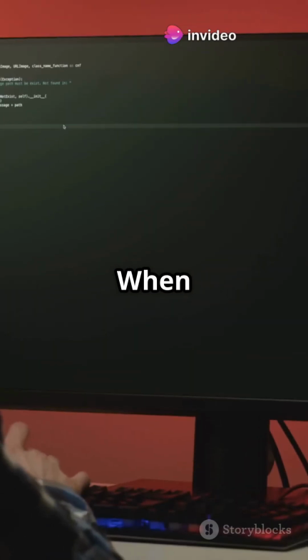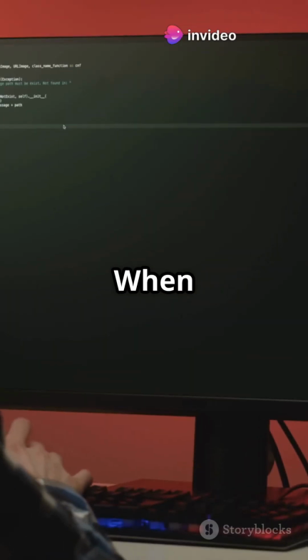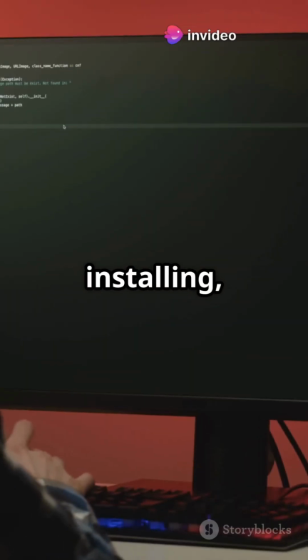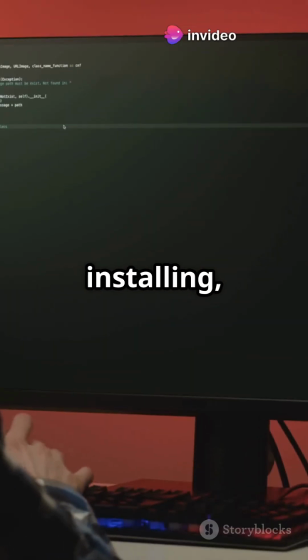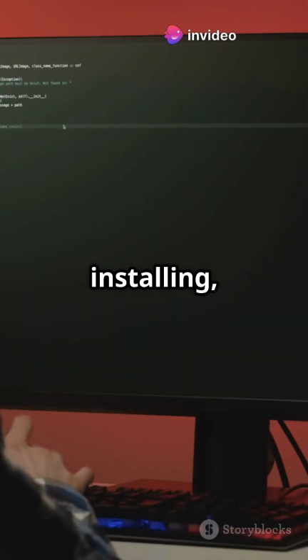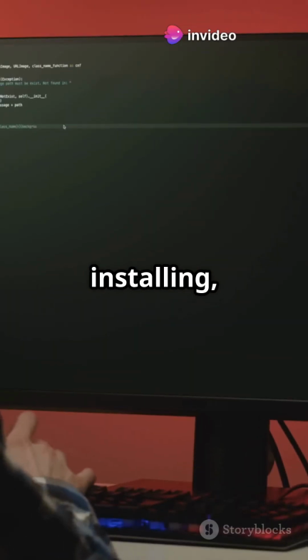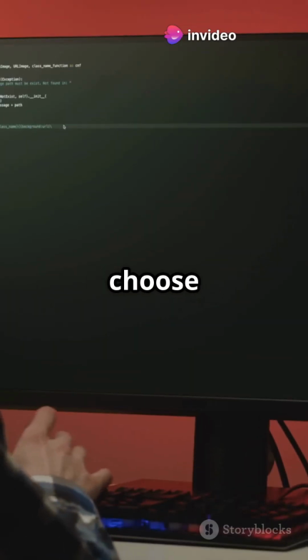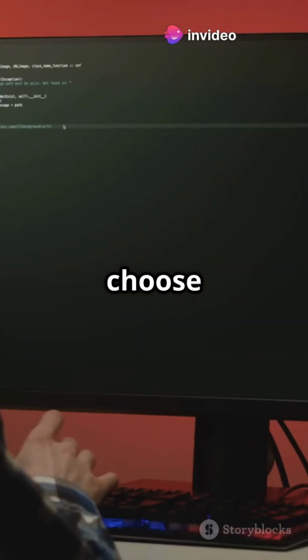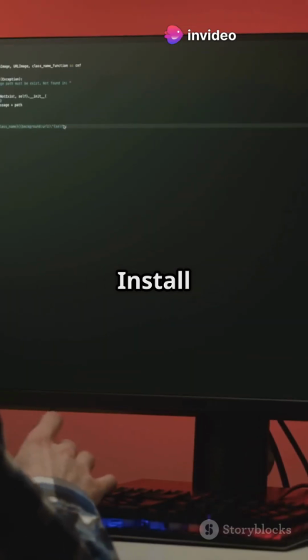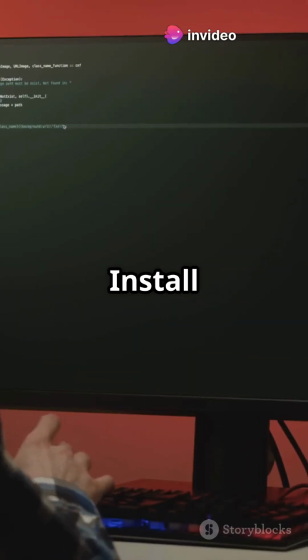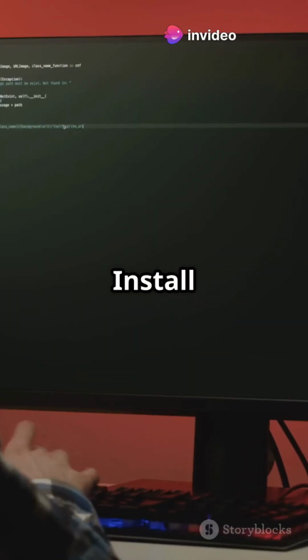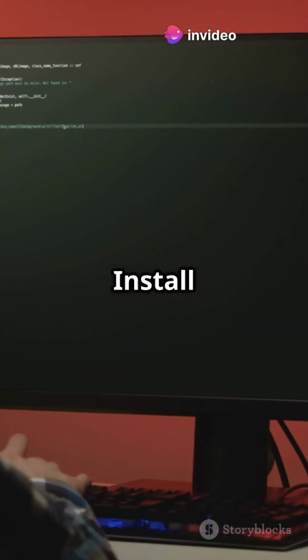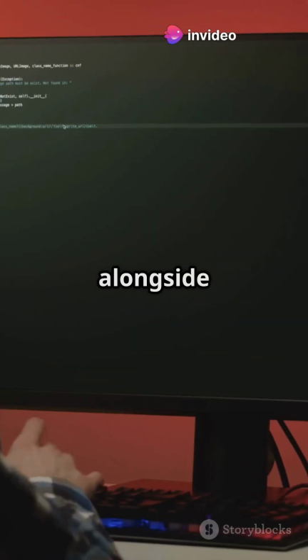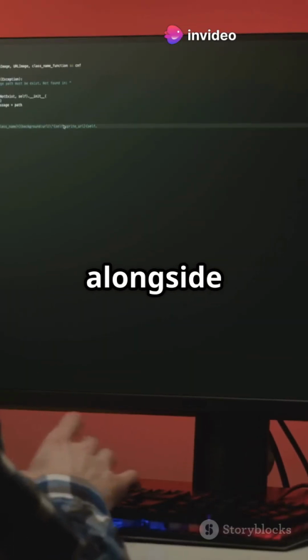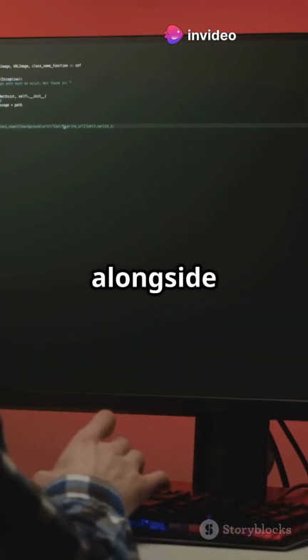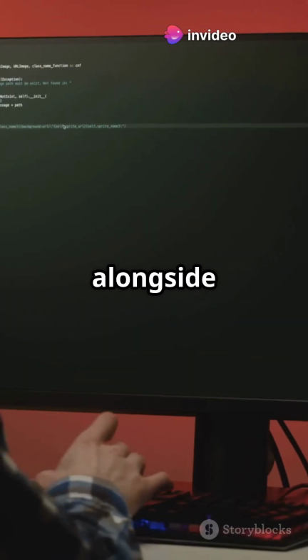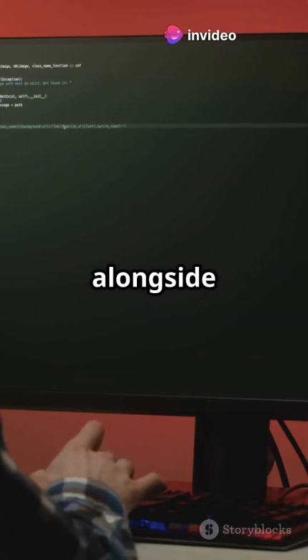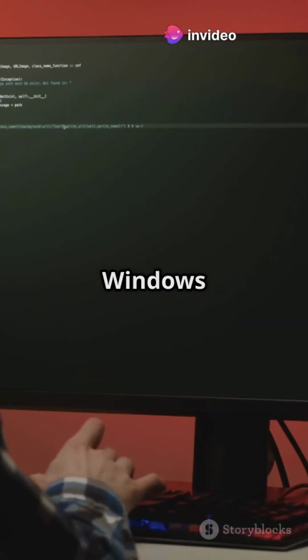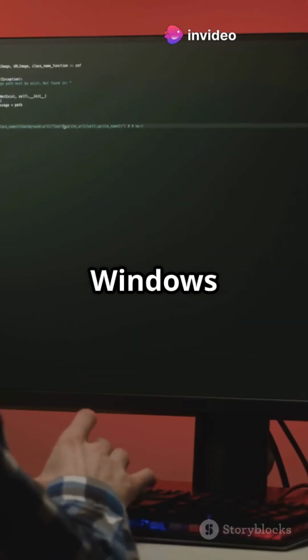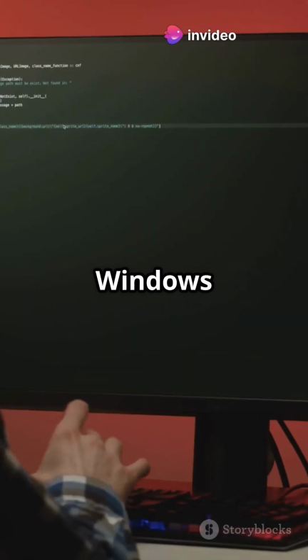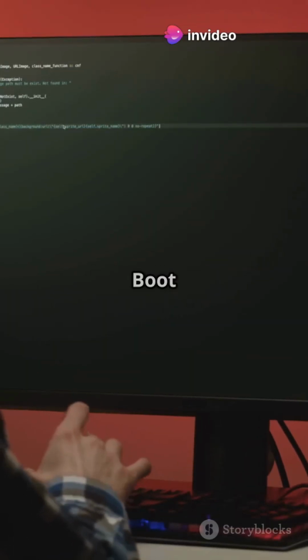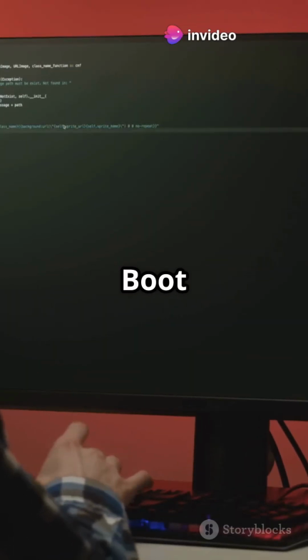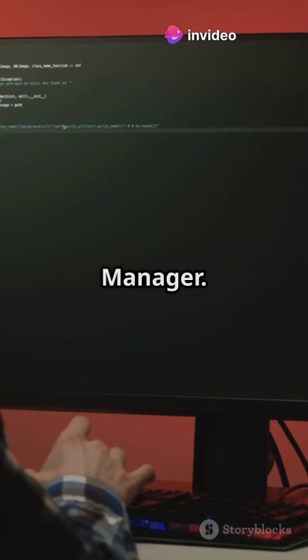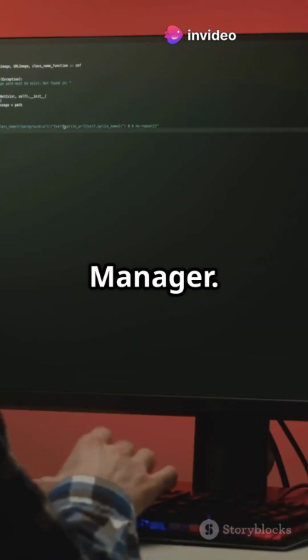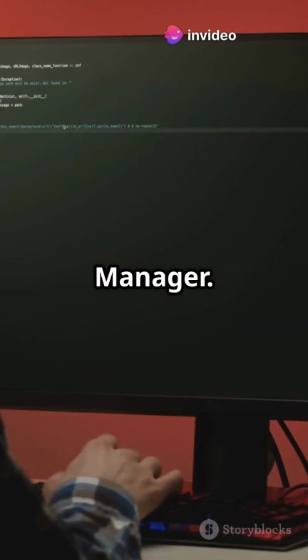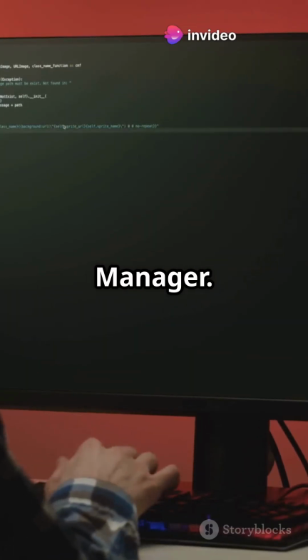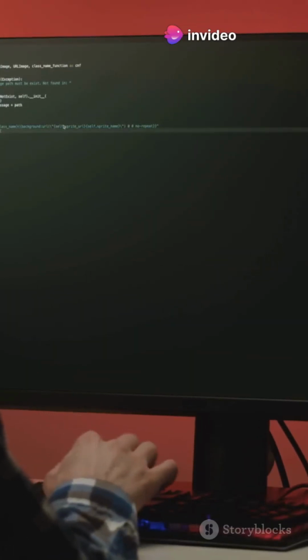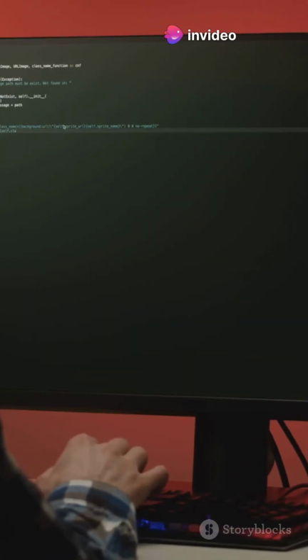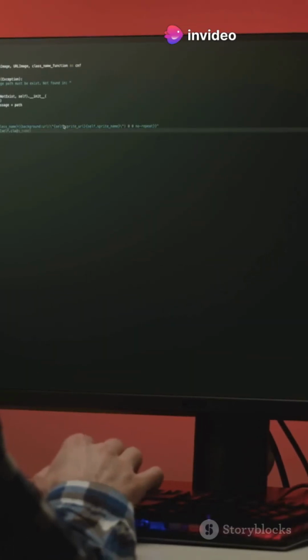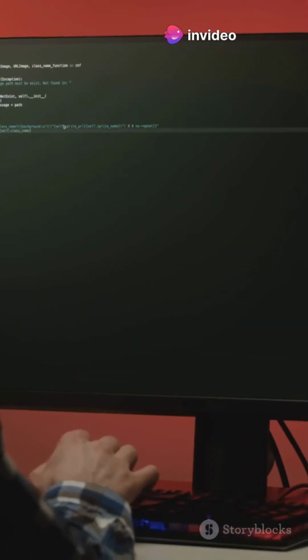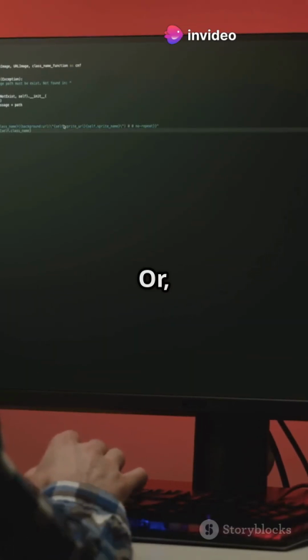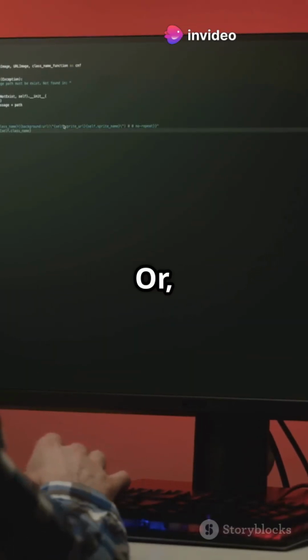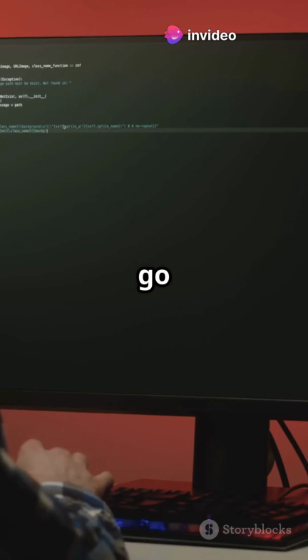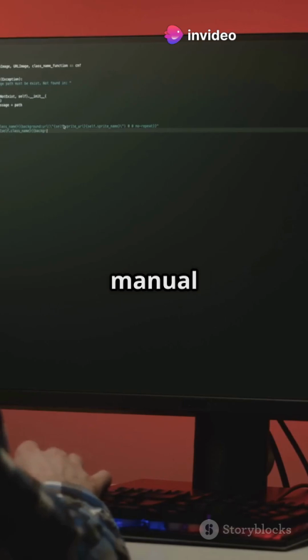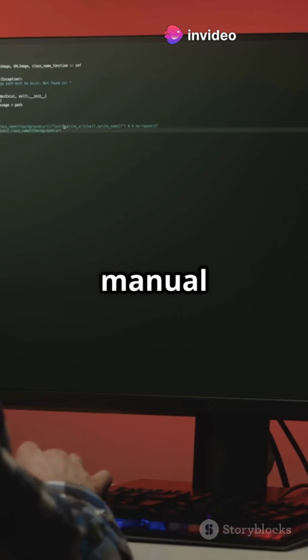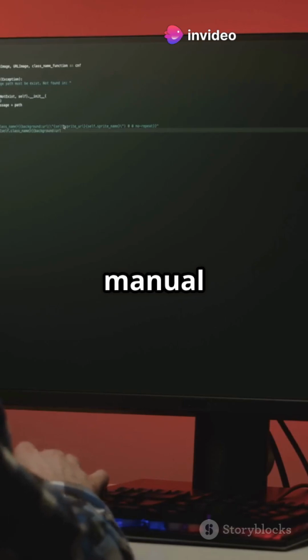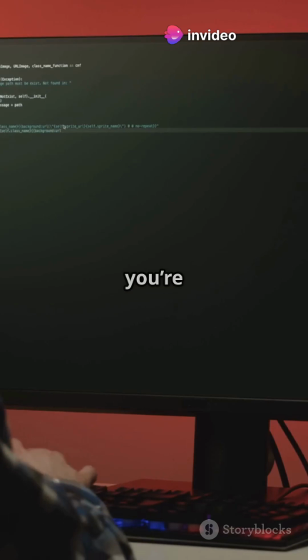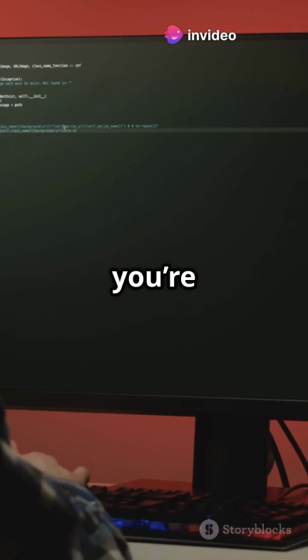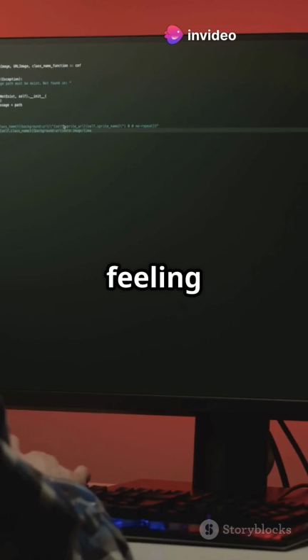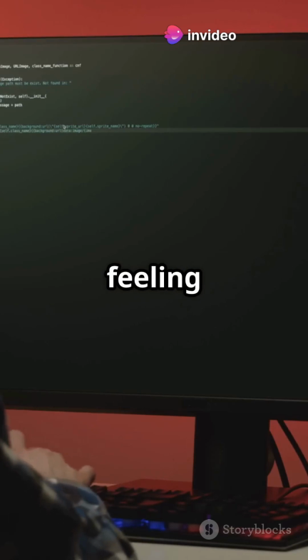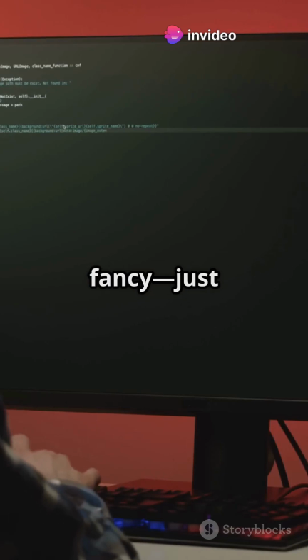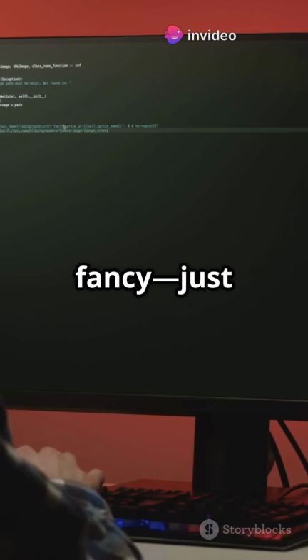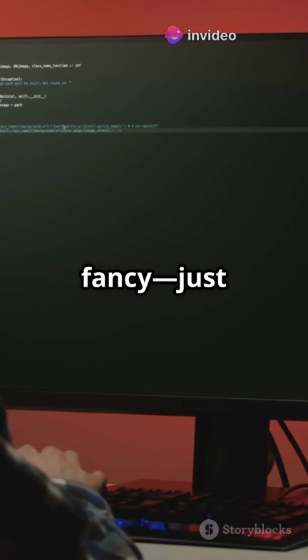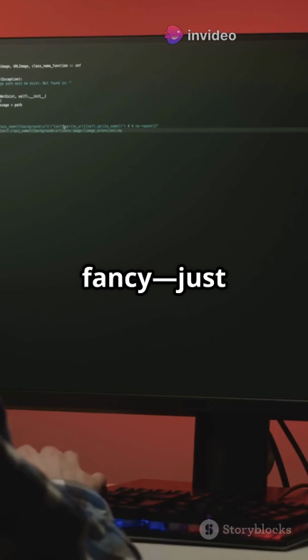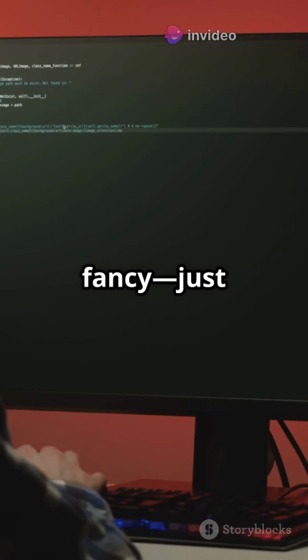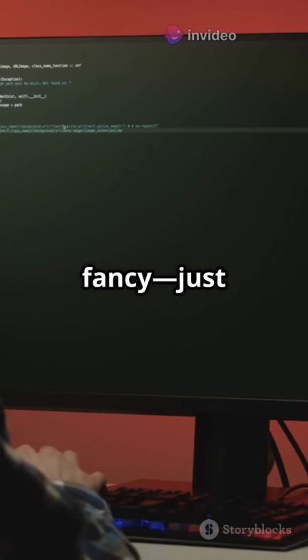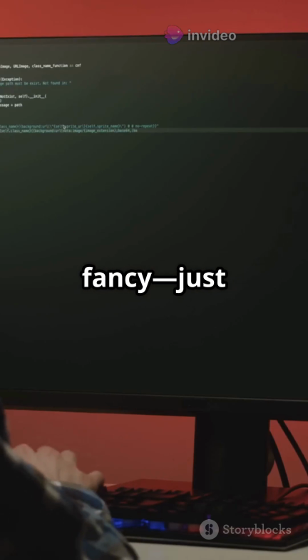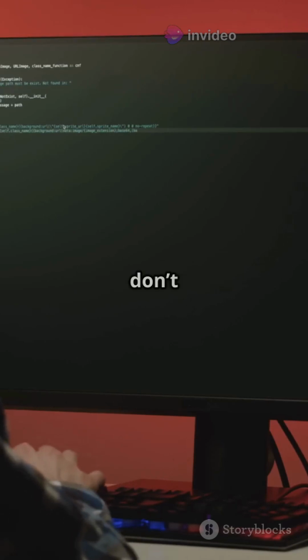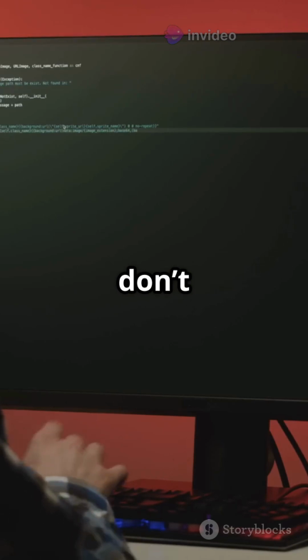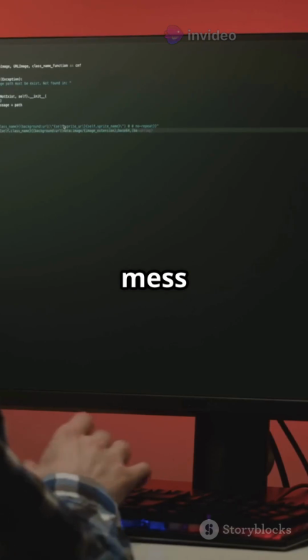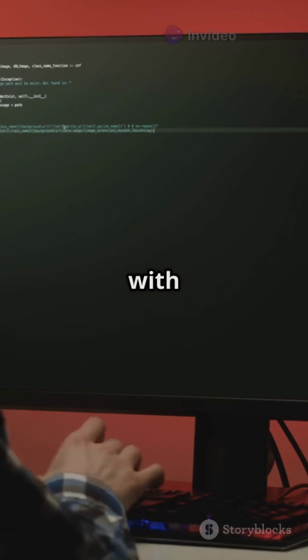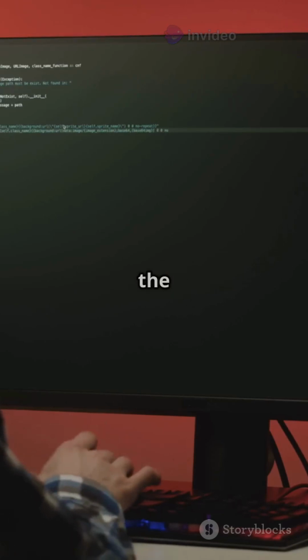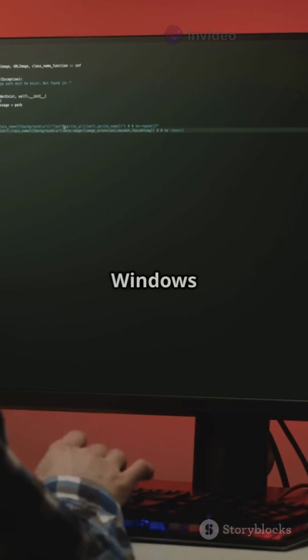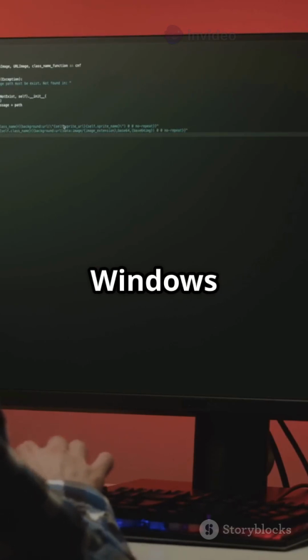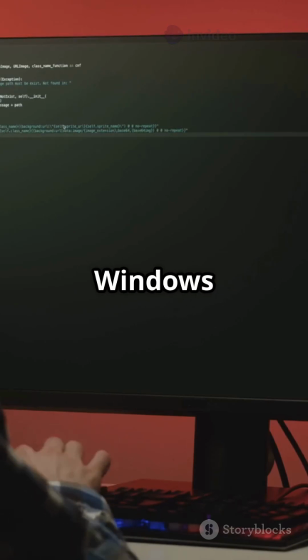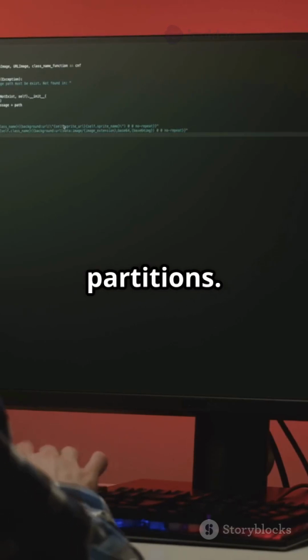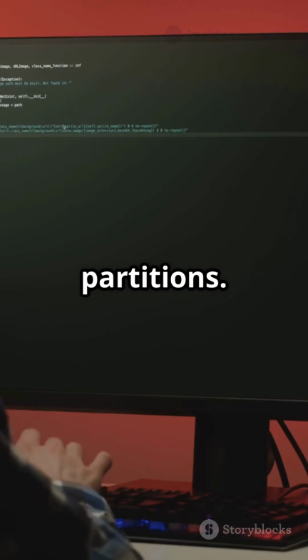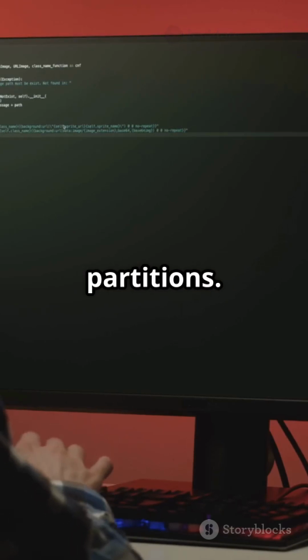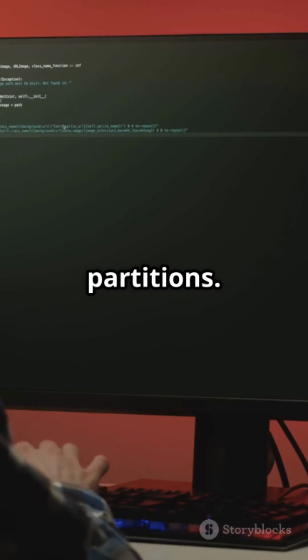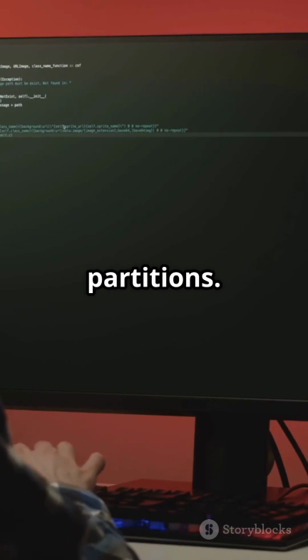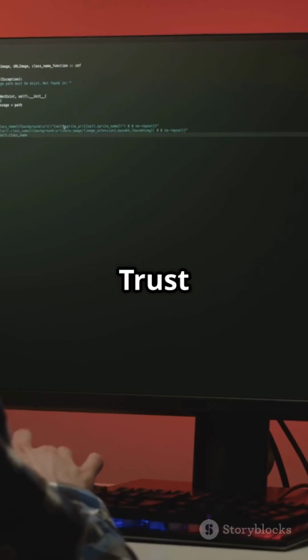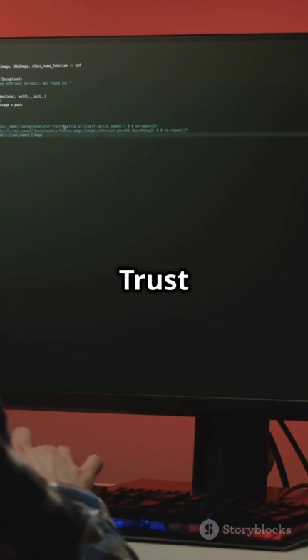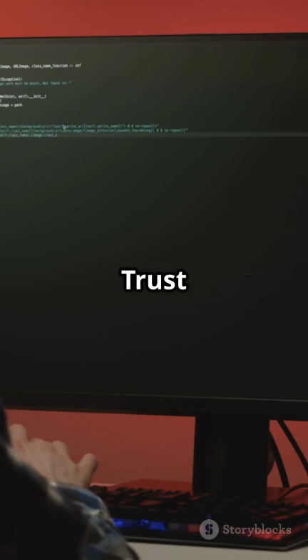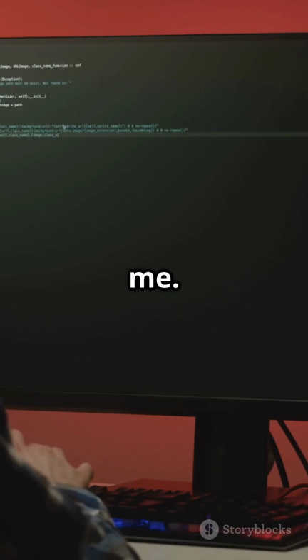When installing, choose 'Install alongside Windows Boot Manager.' Or go manual if you're feeling fancy — just don't mess with the Windows partition, trust me.